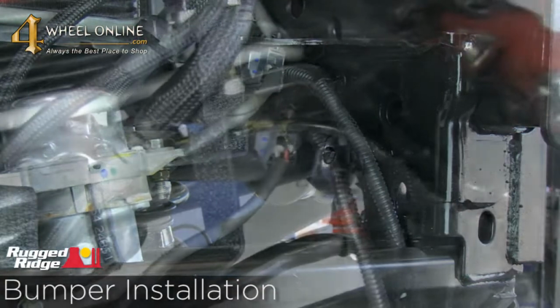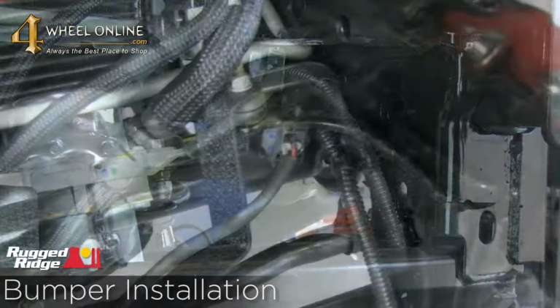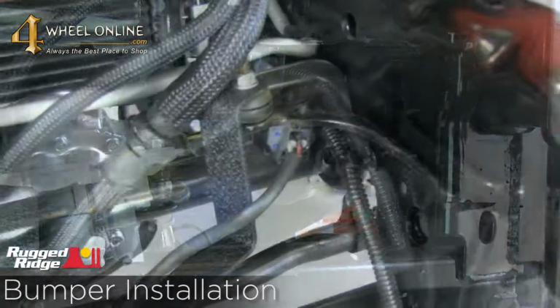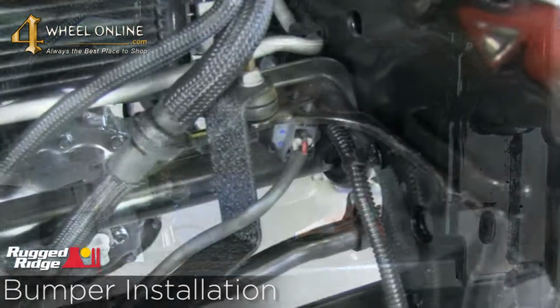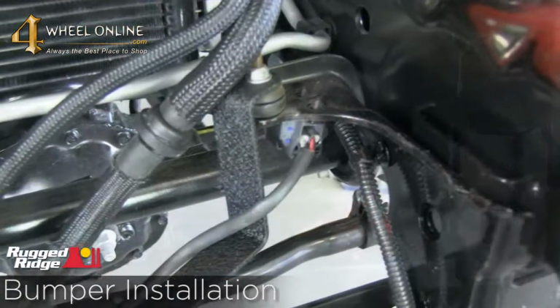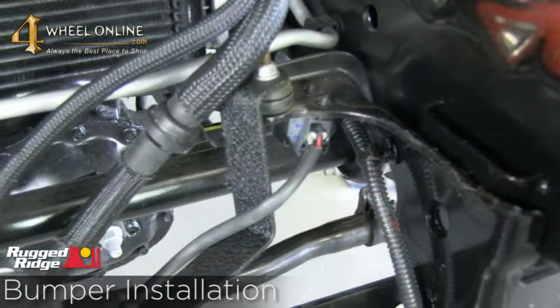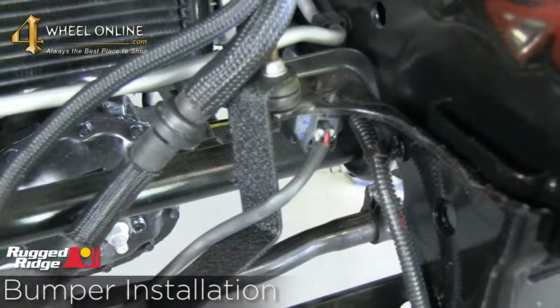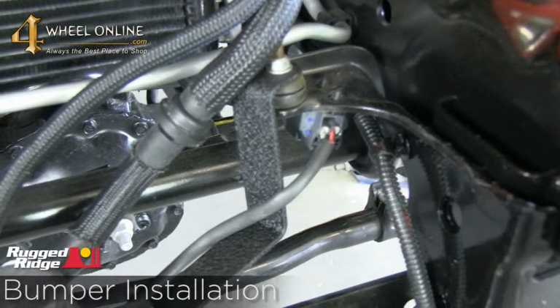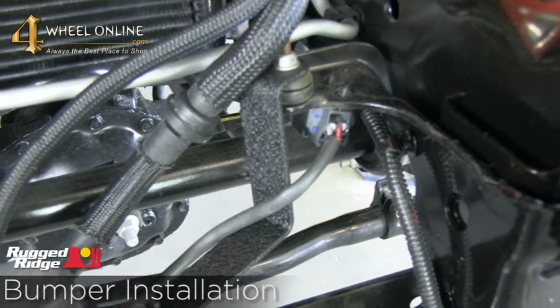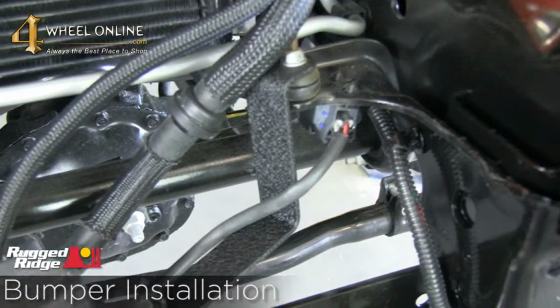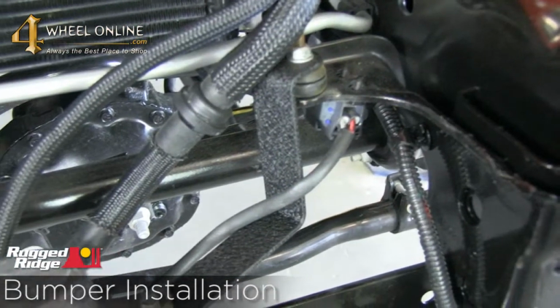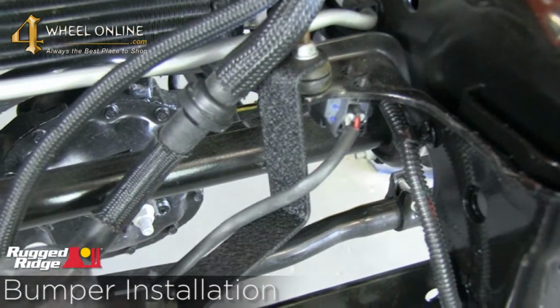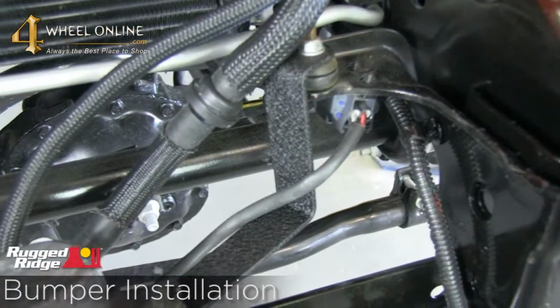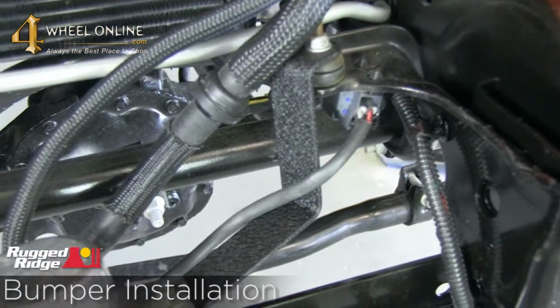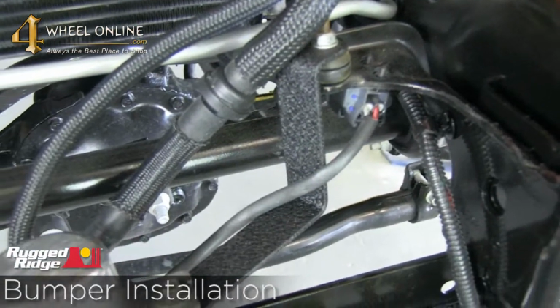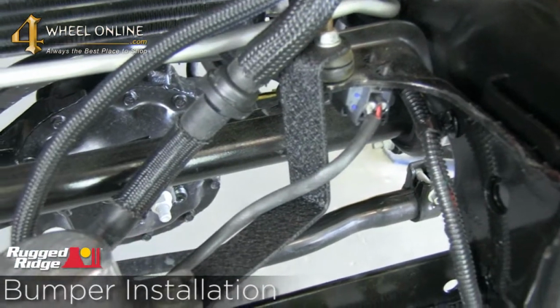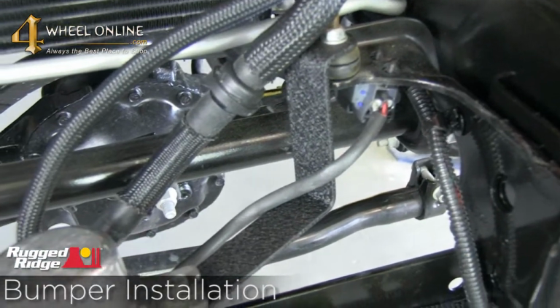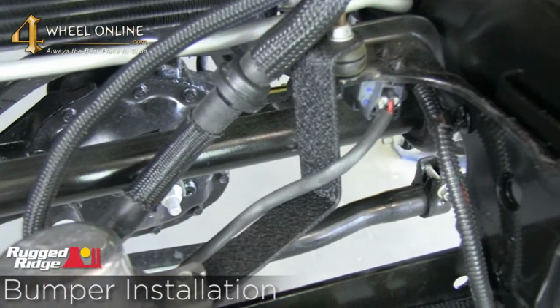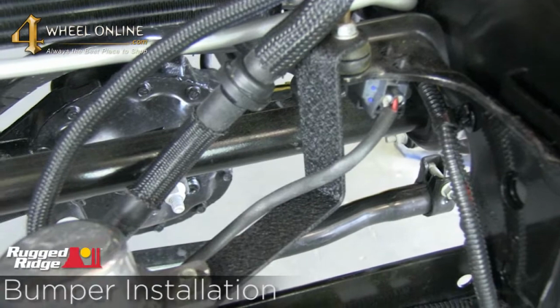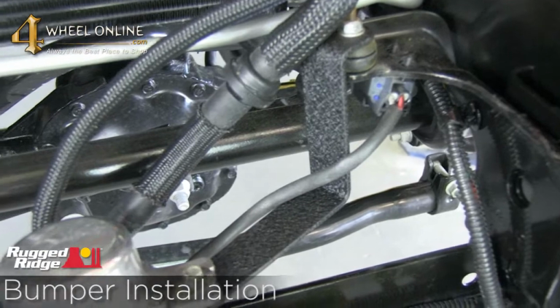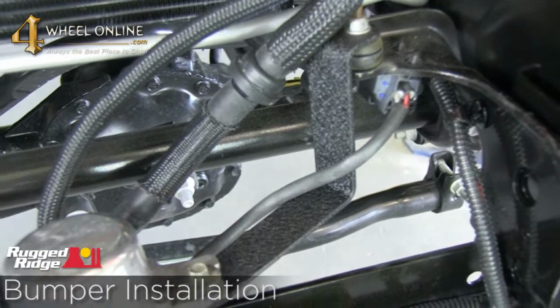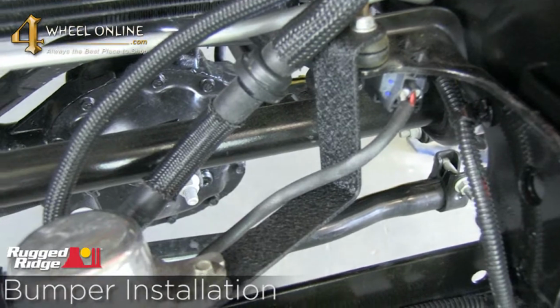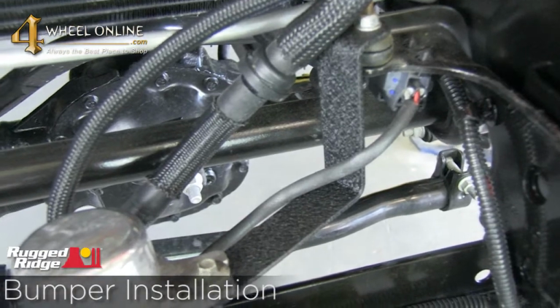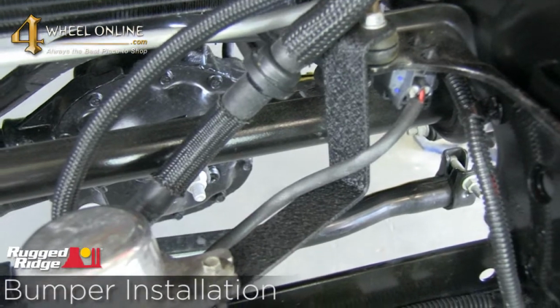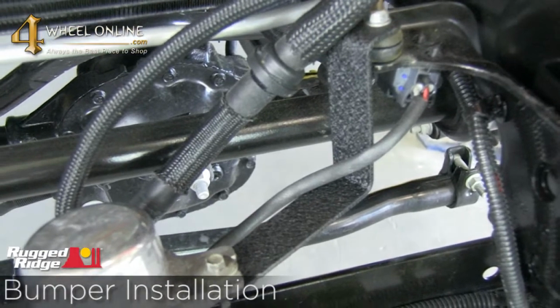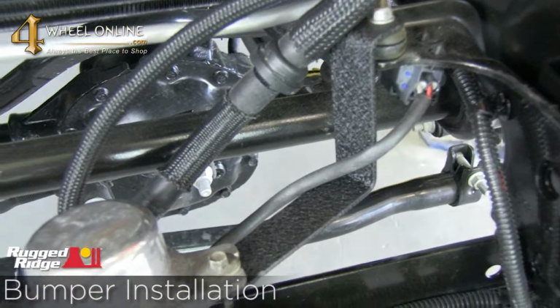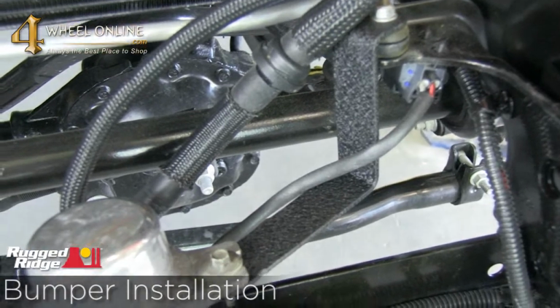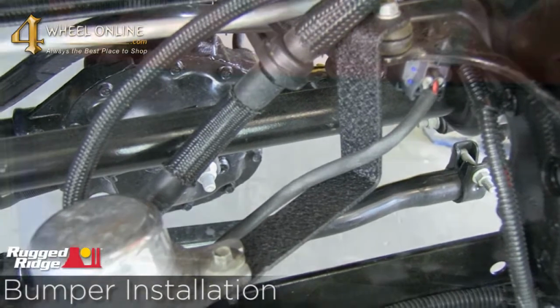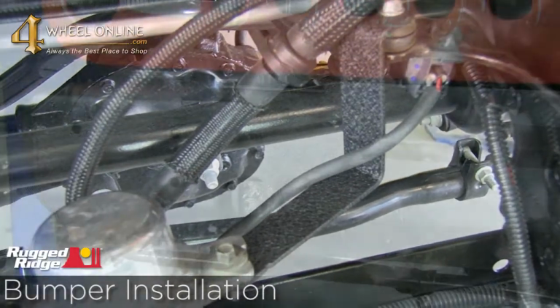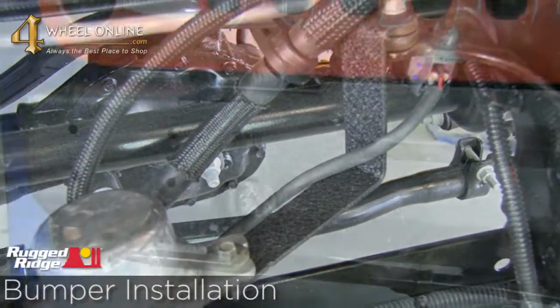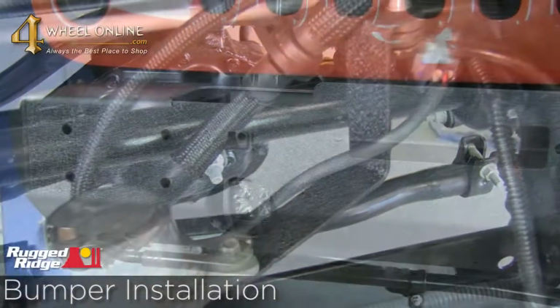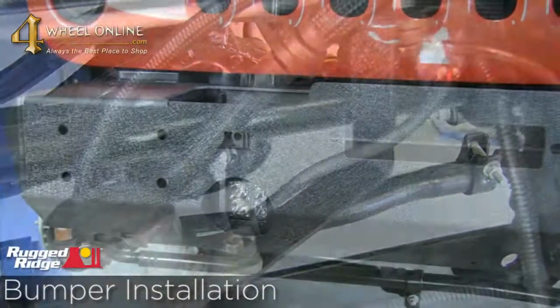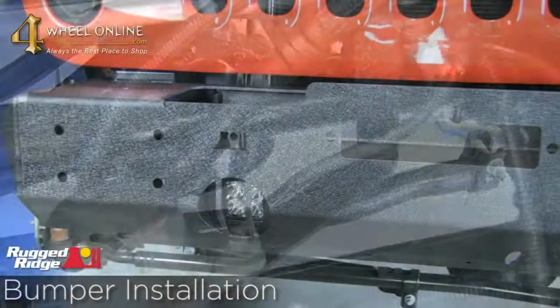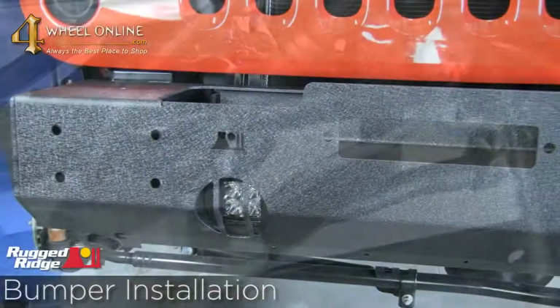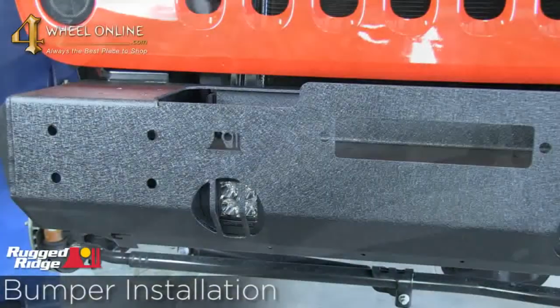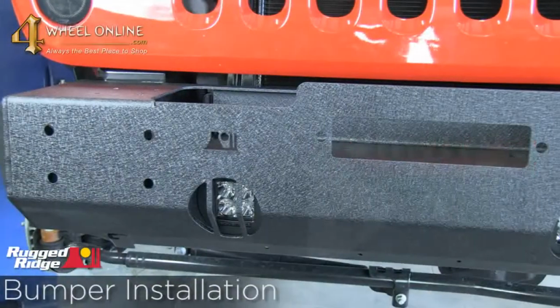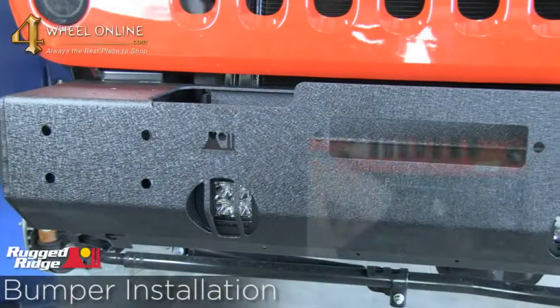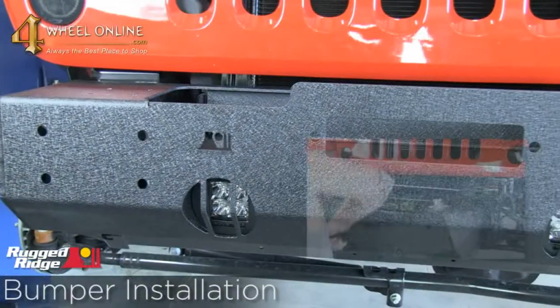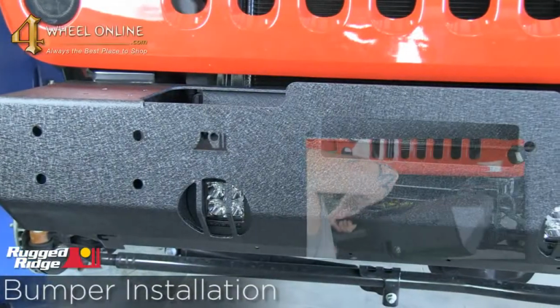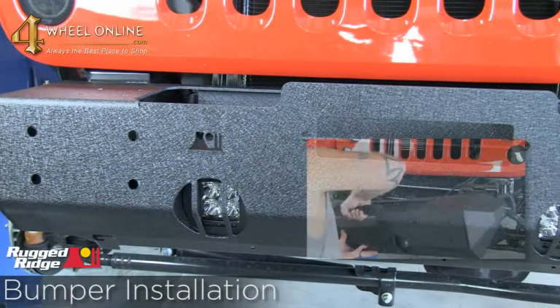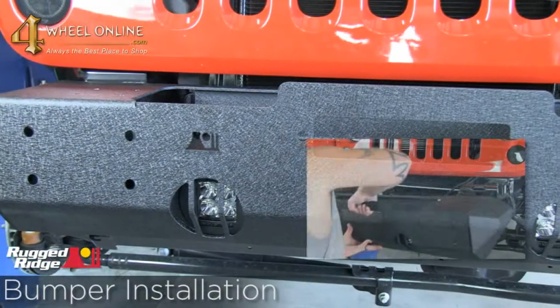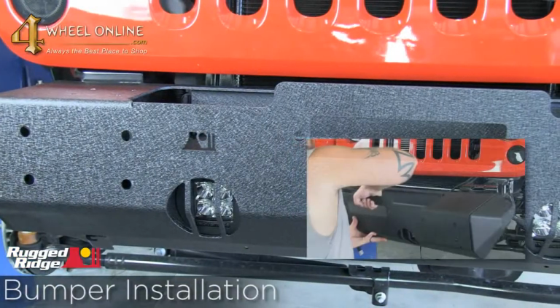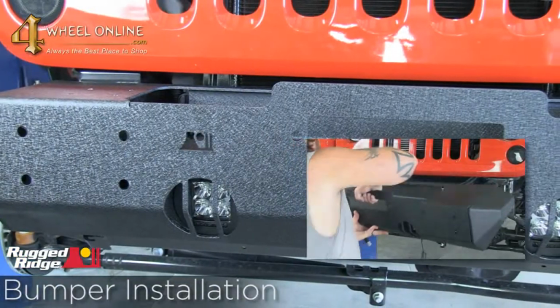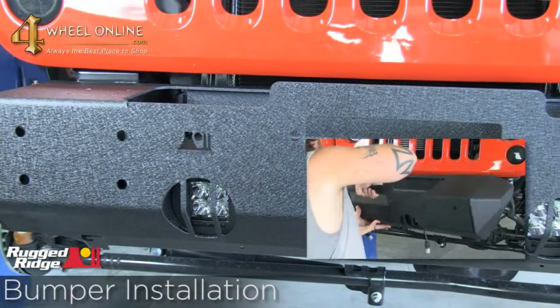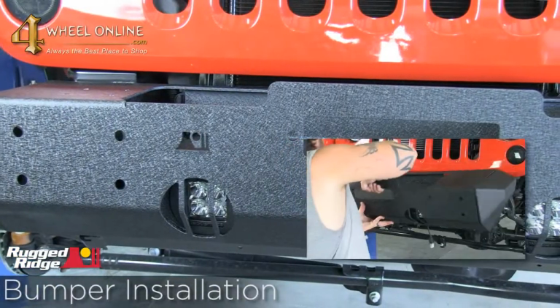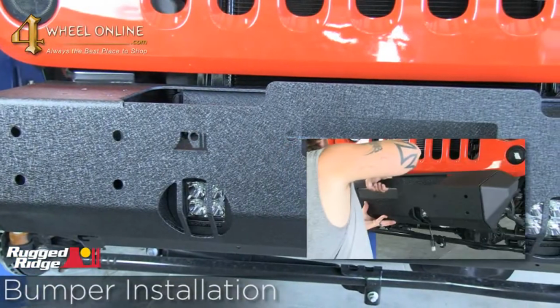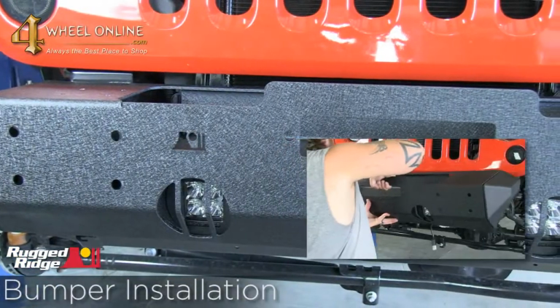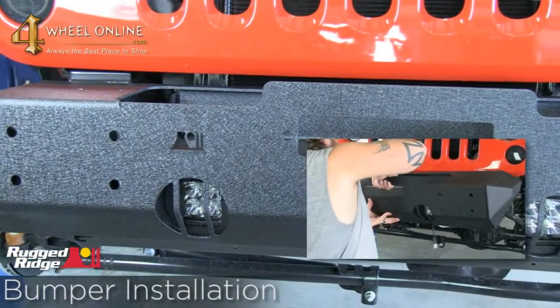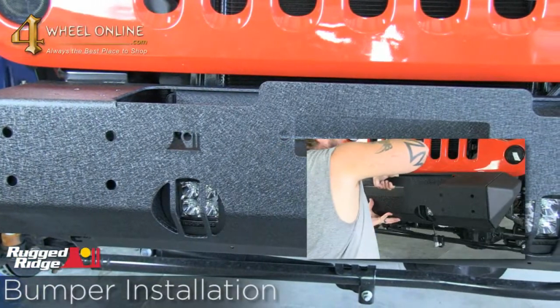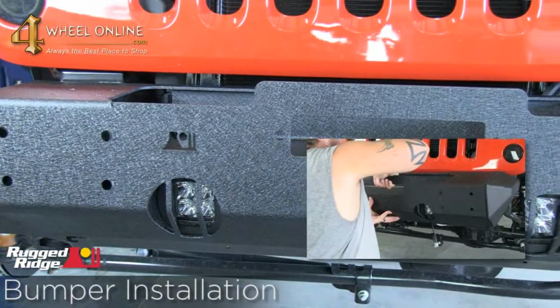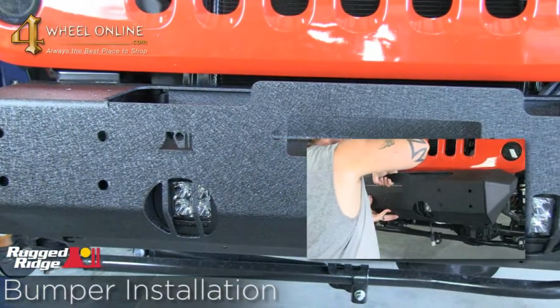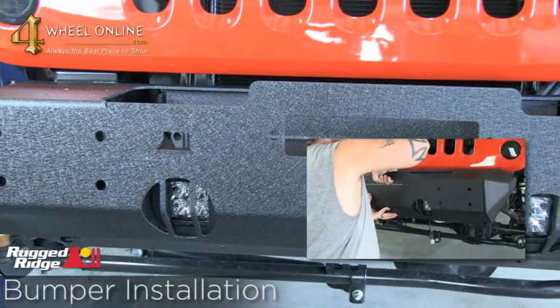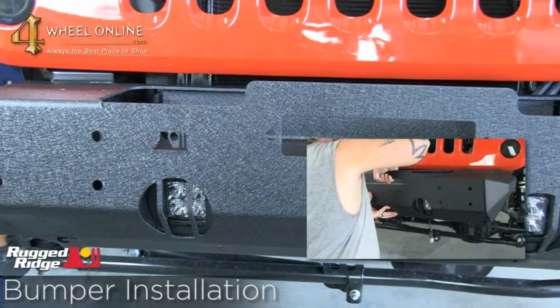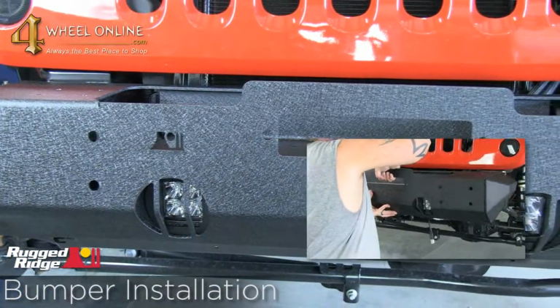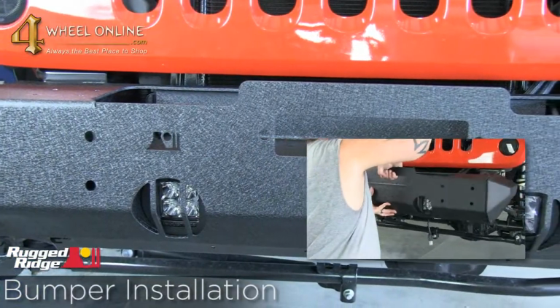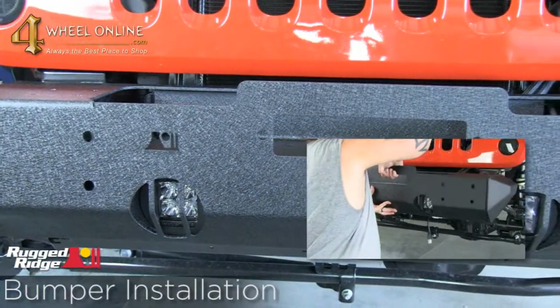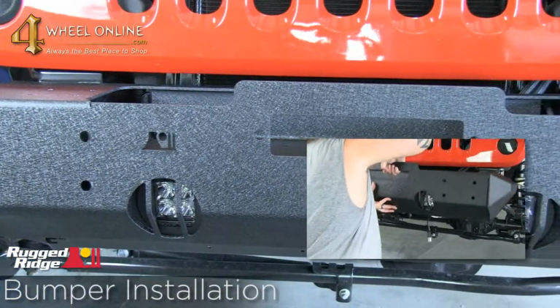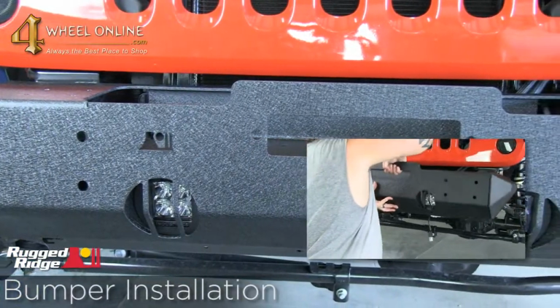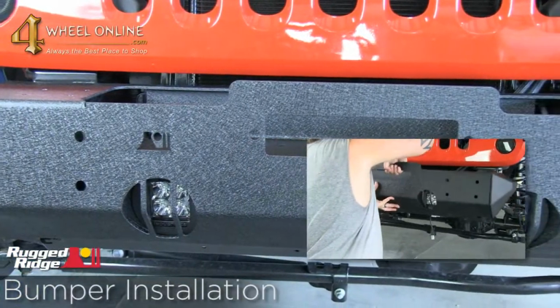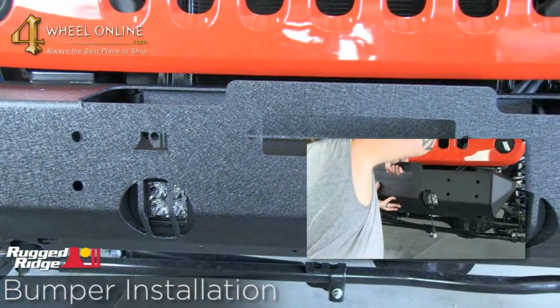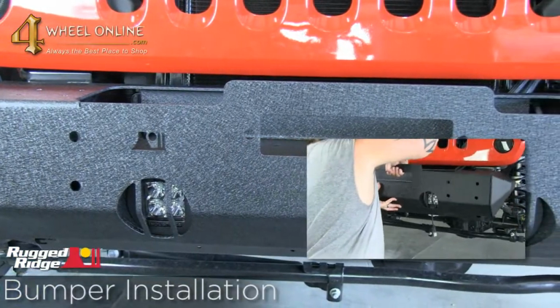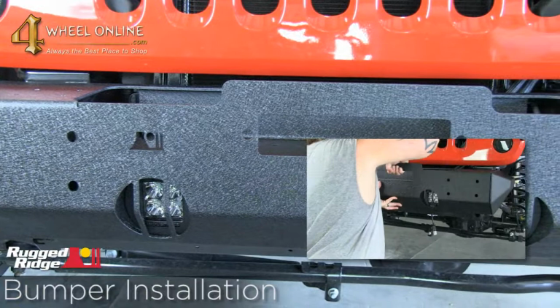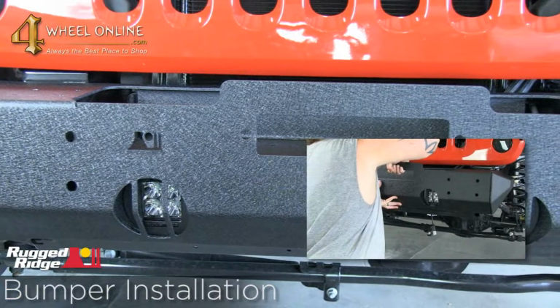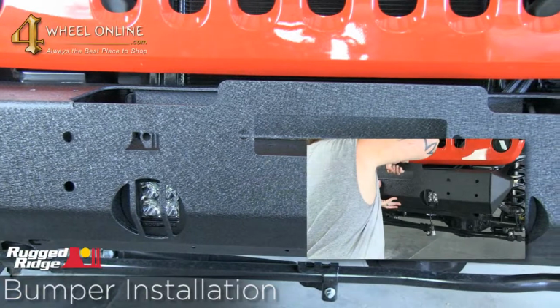Now that we've assured that the clearance from the vacuum pump bracket is out of the way, we're going to go ahead and test fit the bumper to make sure everything's lining up.